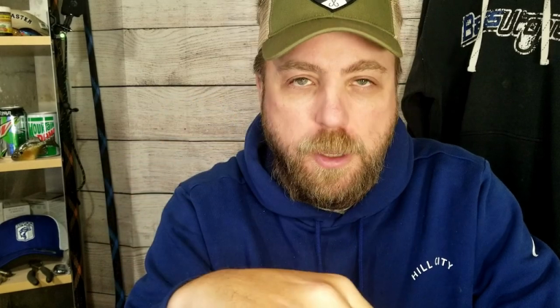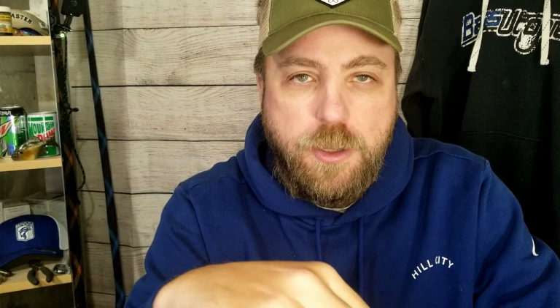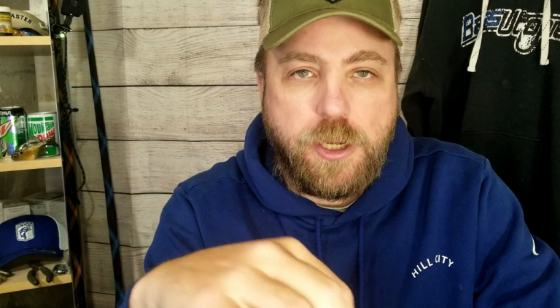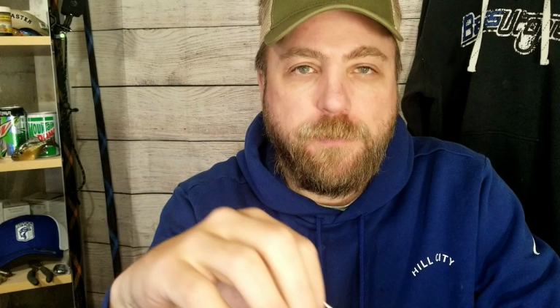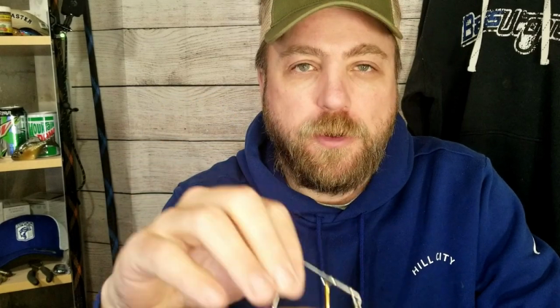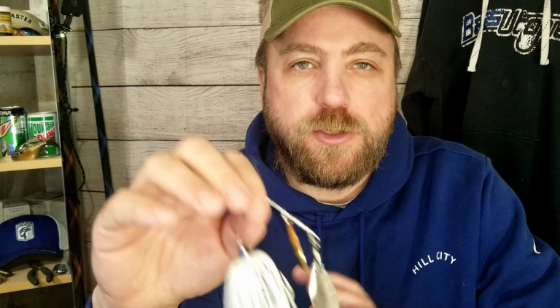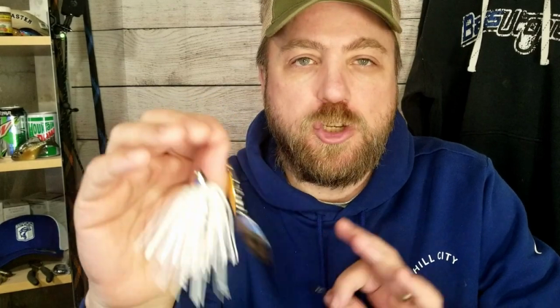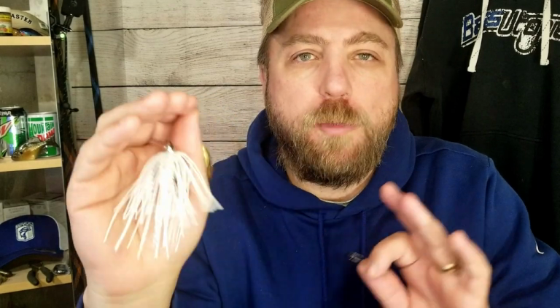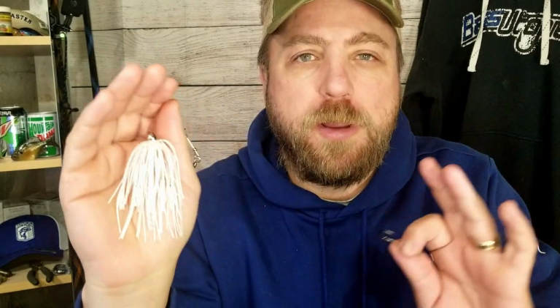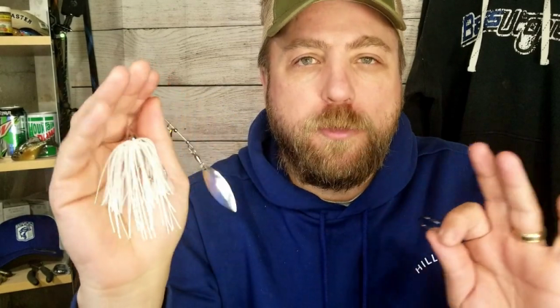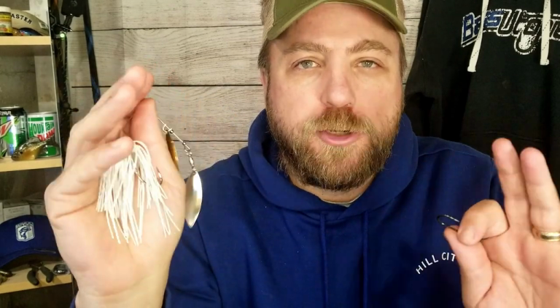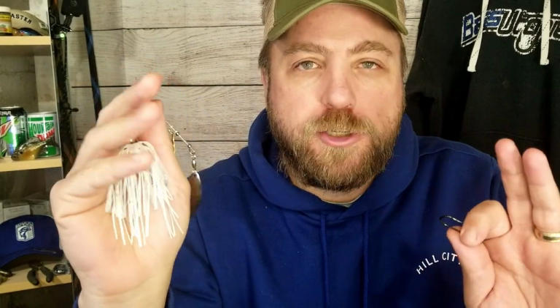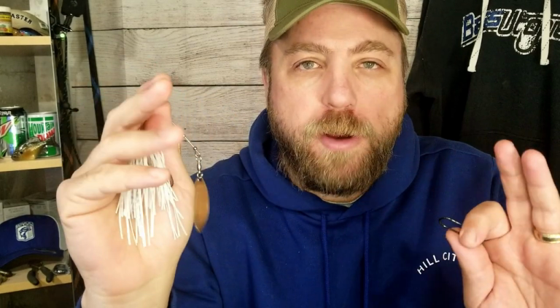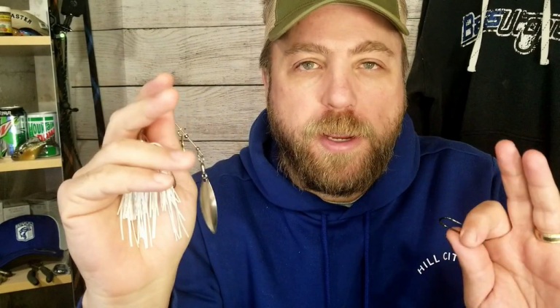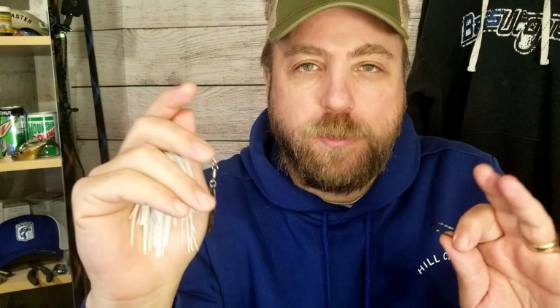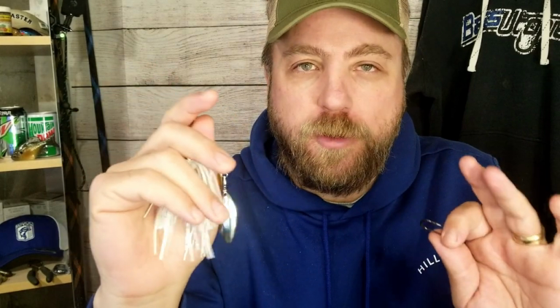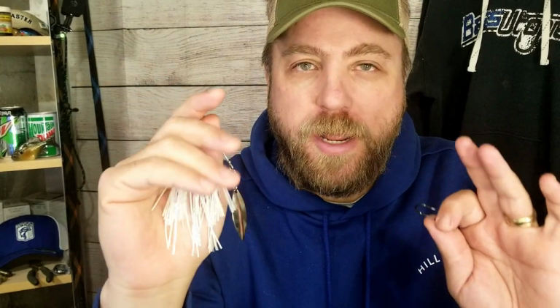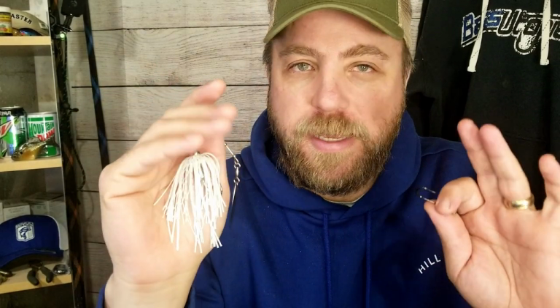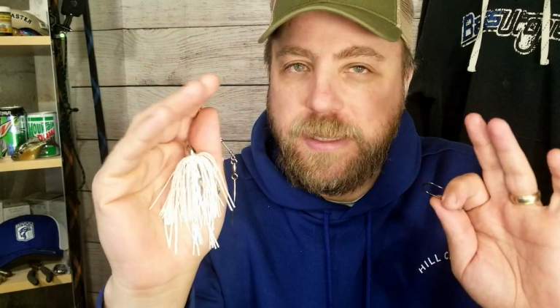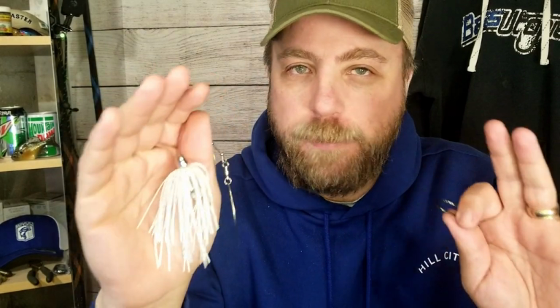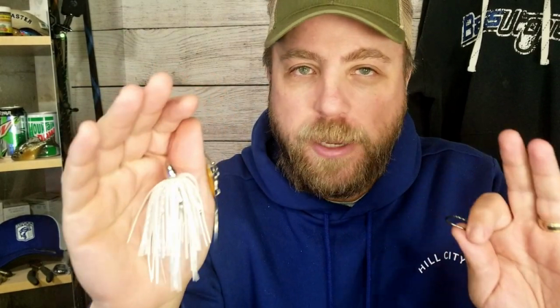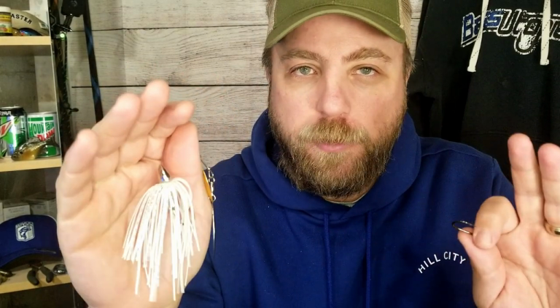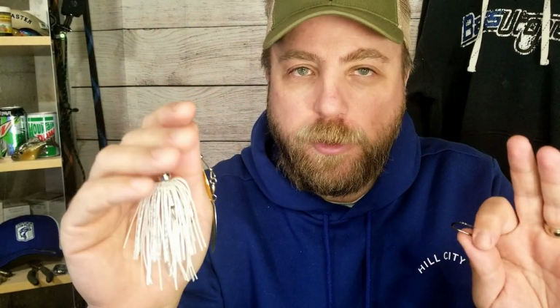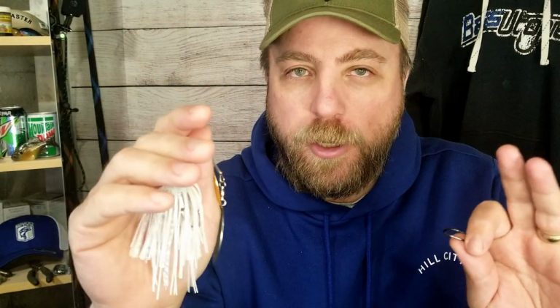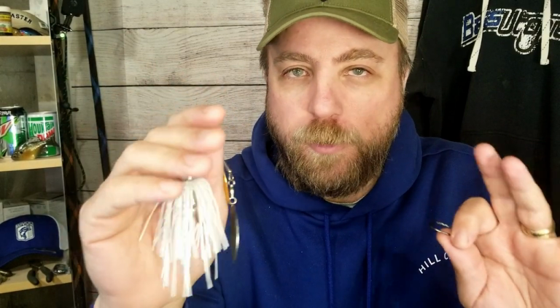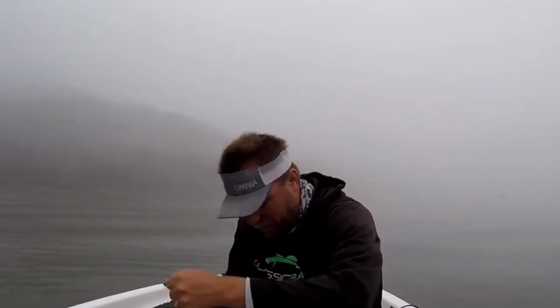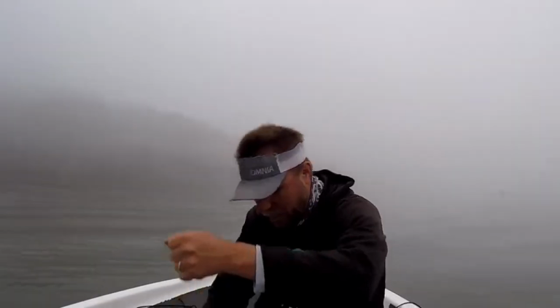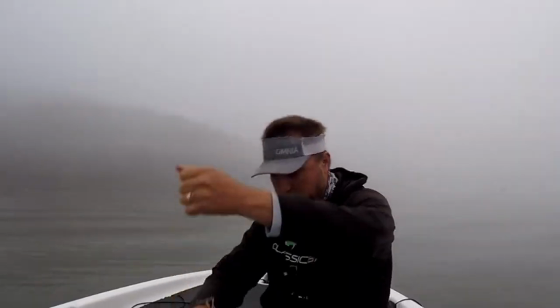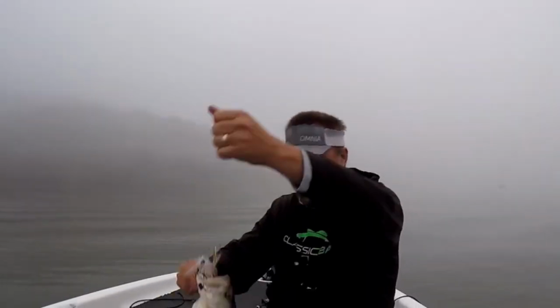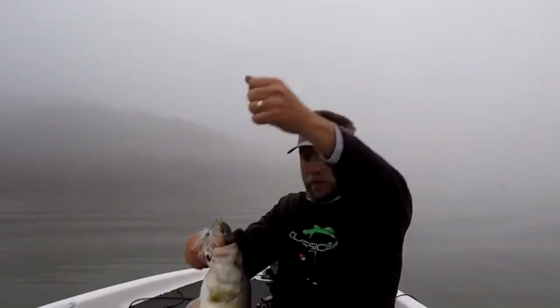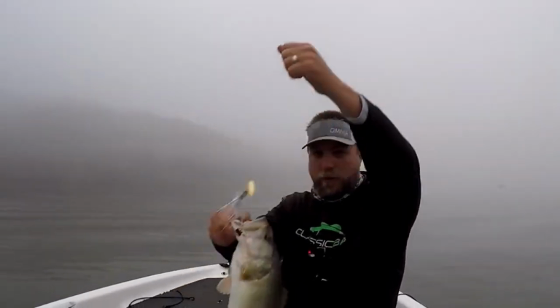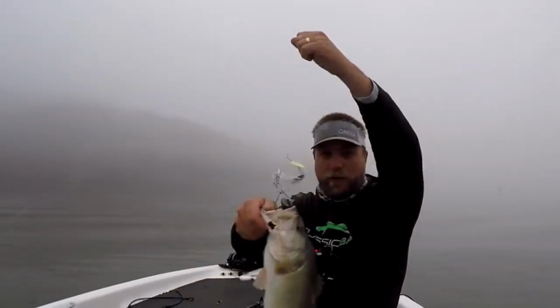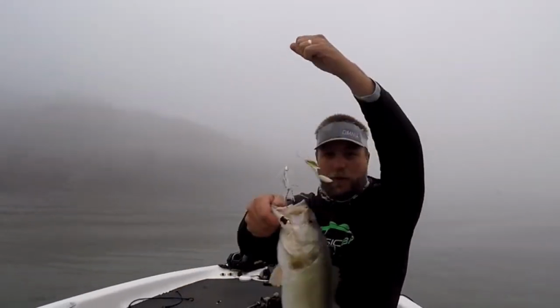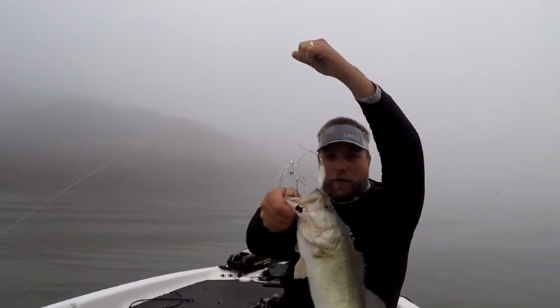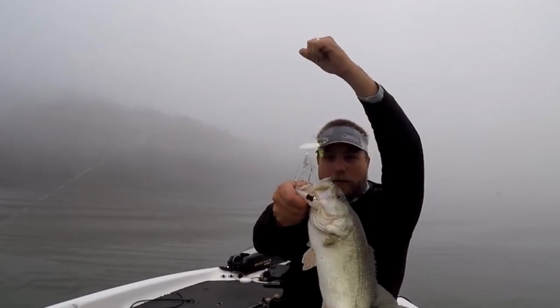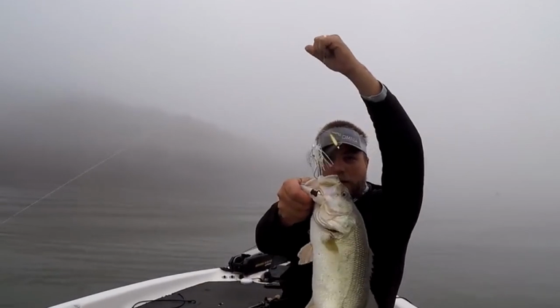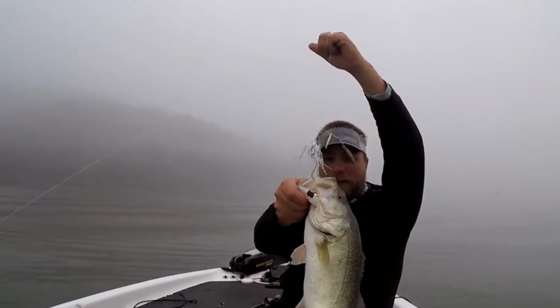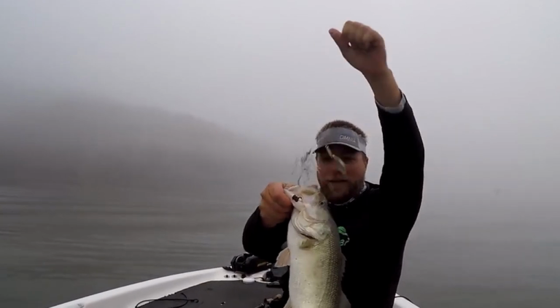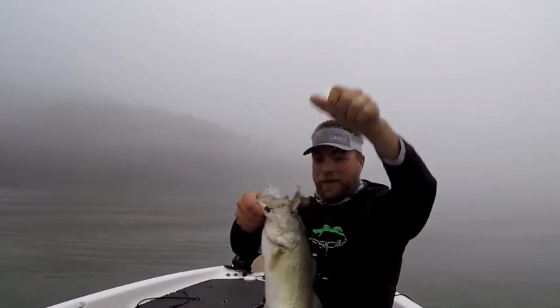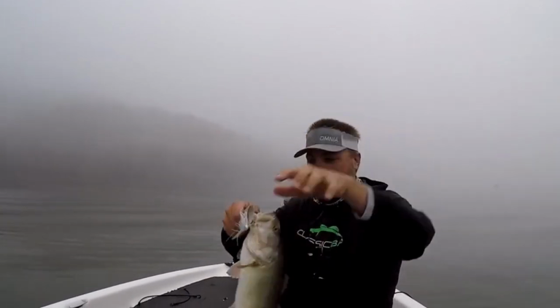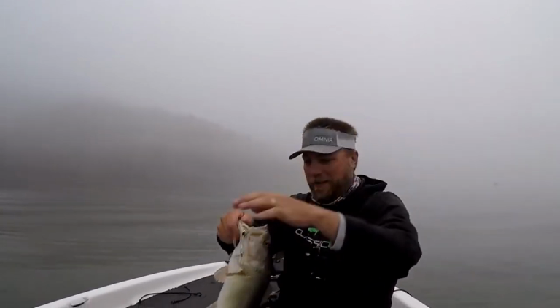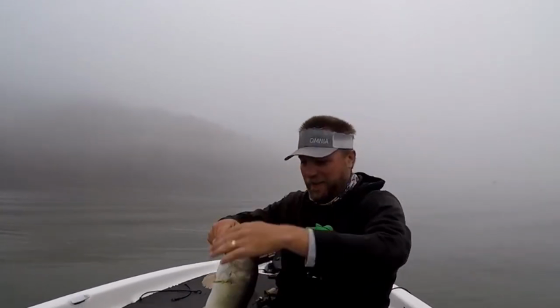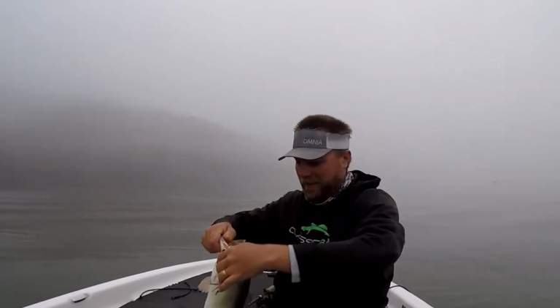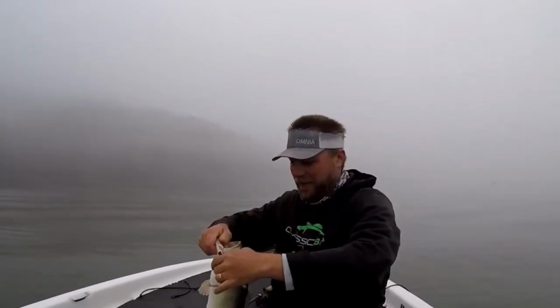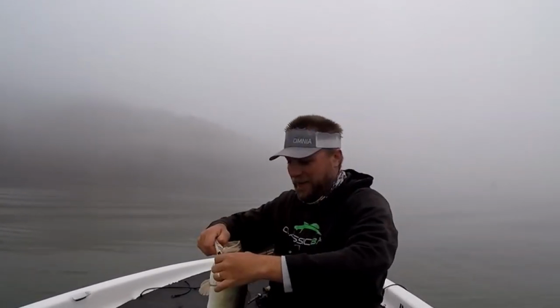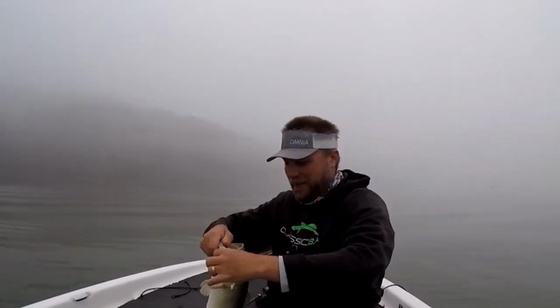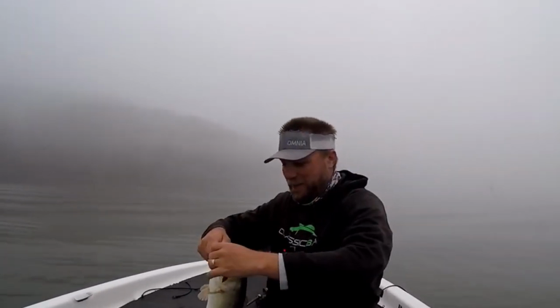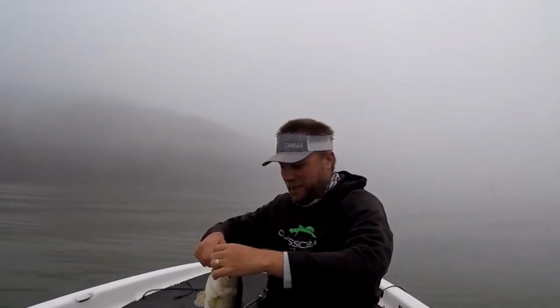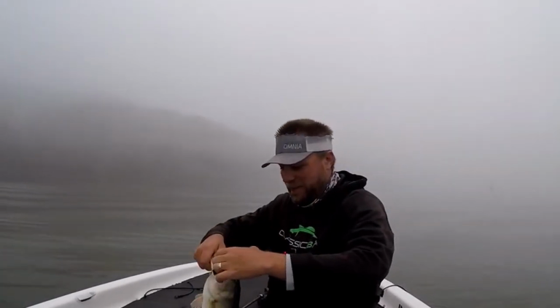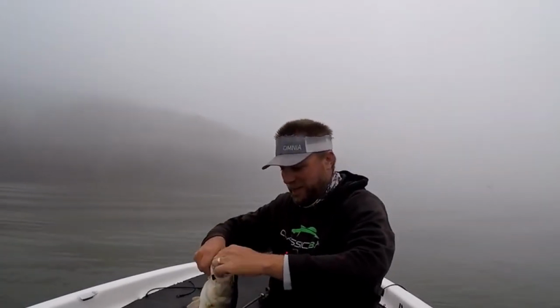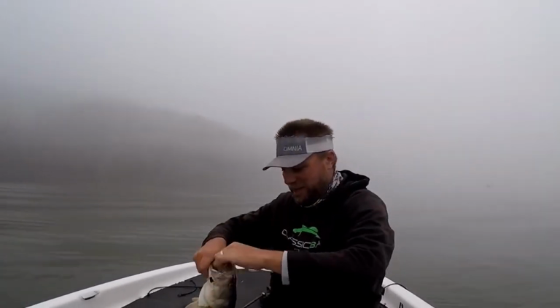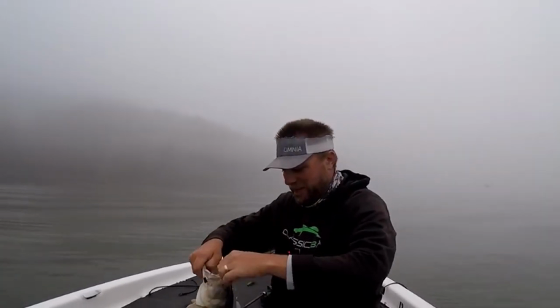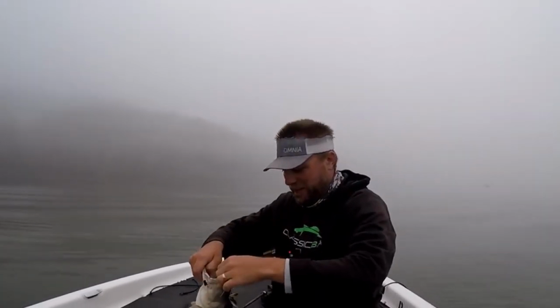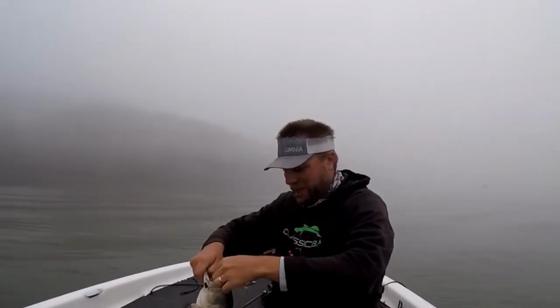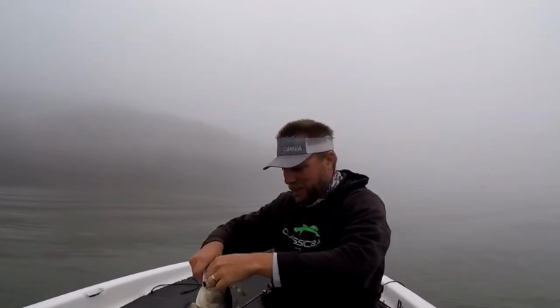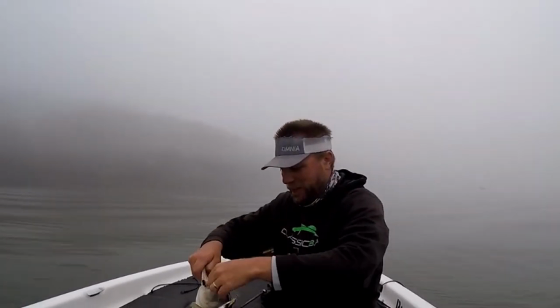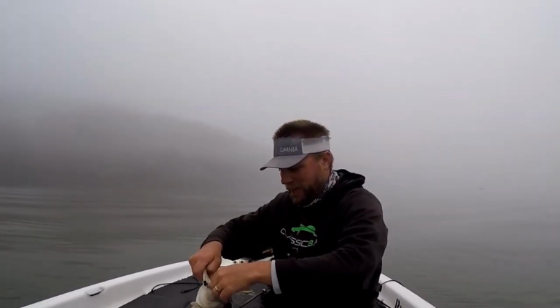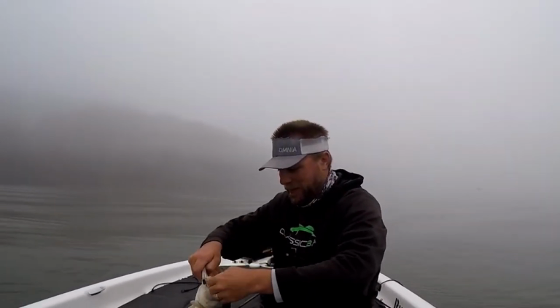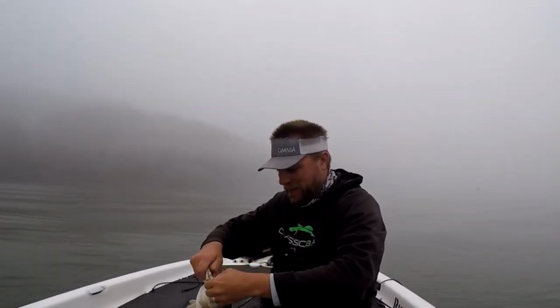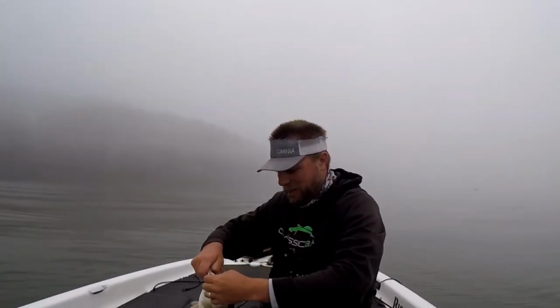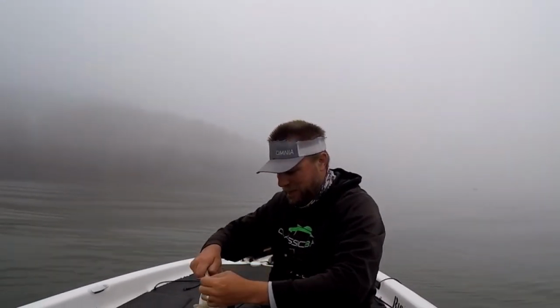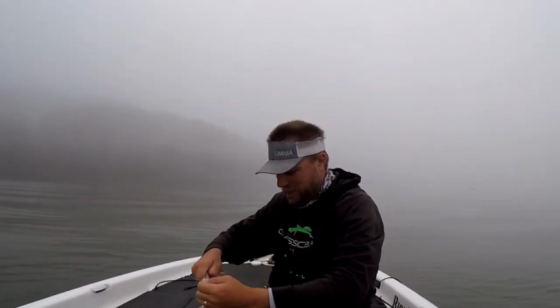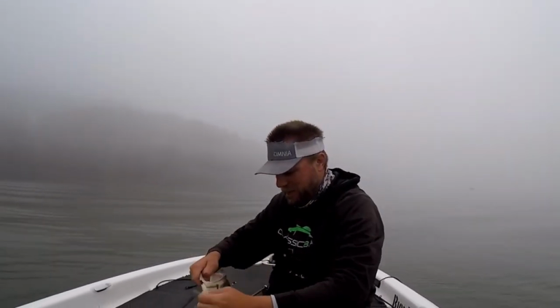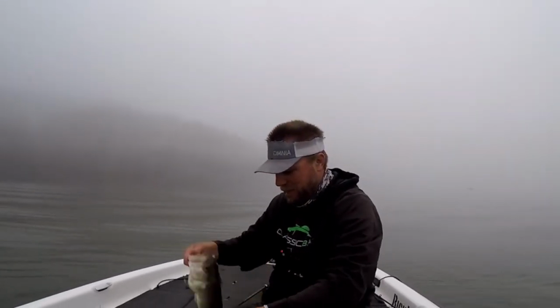You convert so many more strikes when they're not eating the bait real good, when they're not swallowing it, when they're short striking it — you're just going to catch way more fish with a trailer hook on these baits.